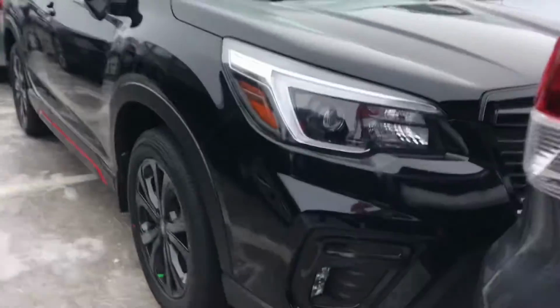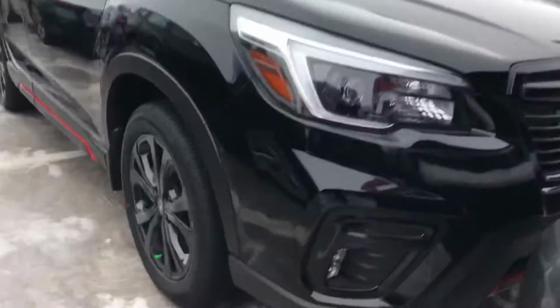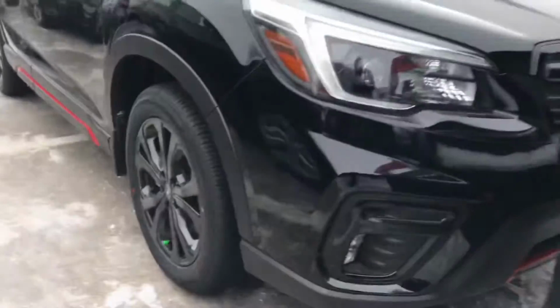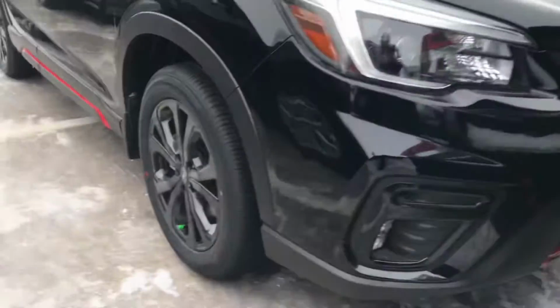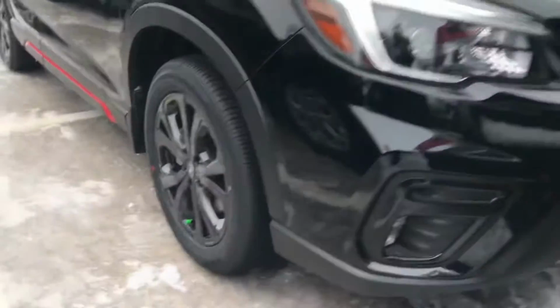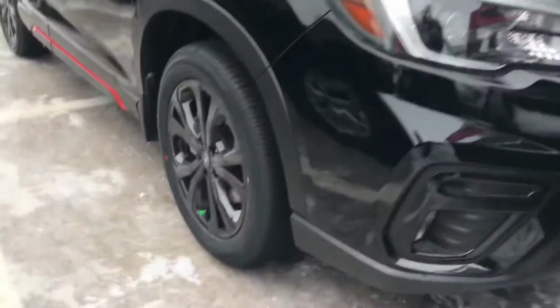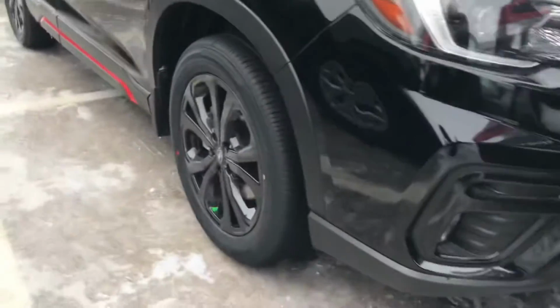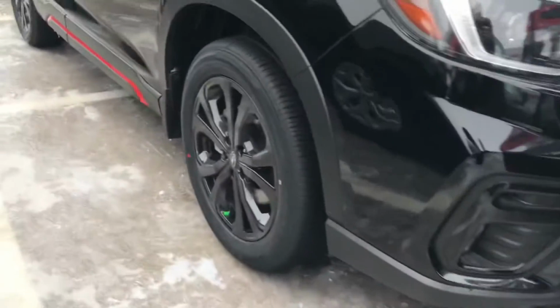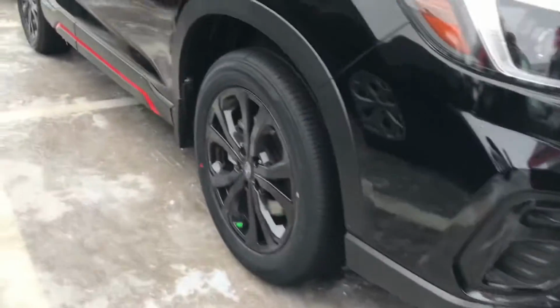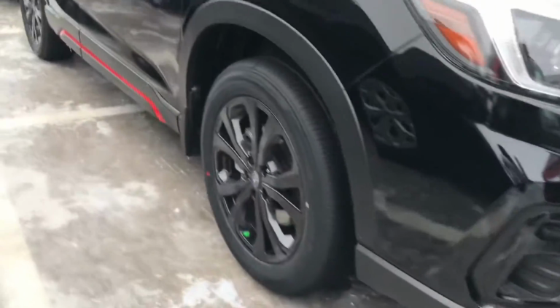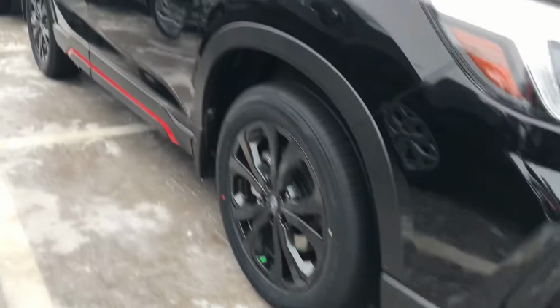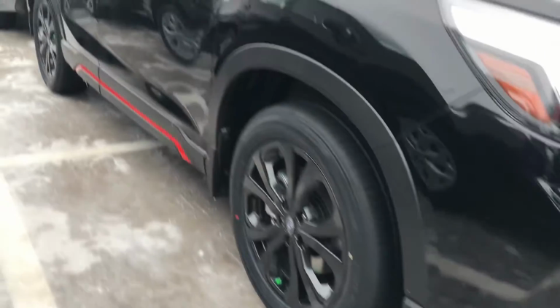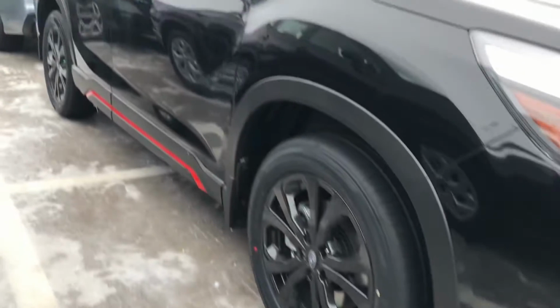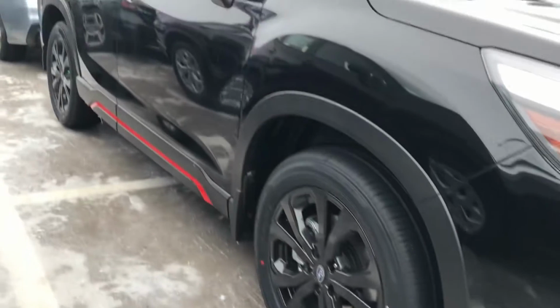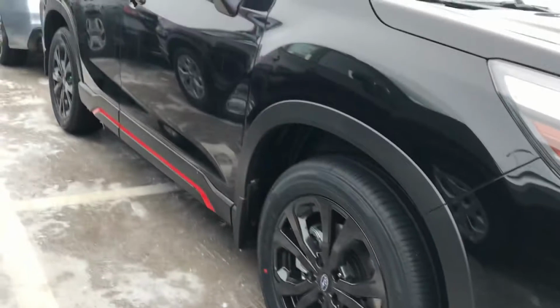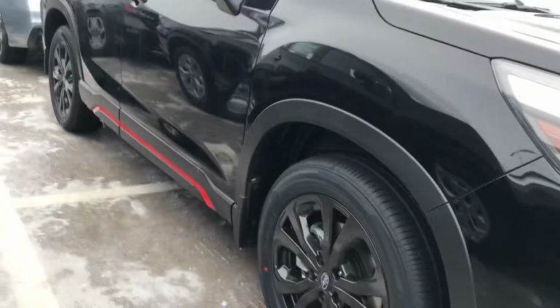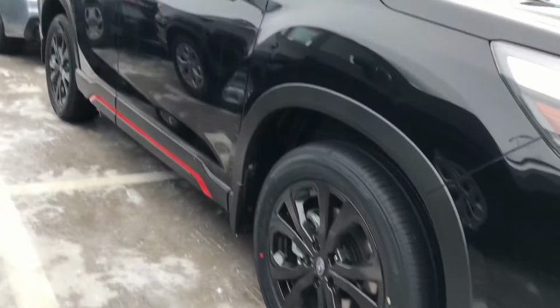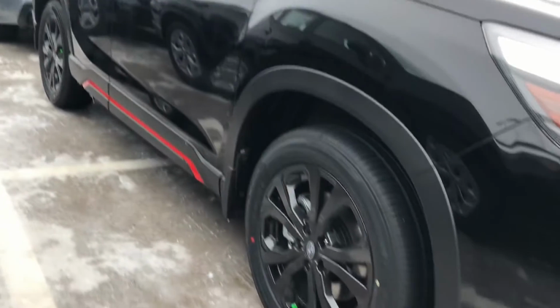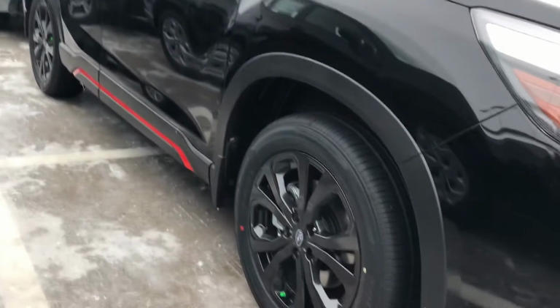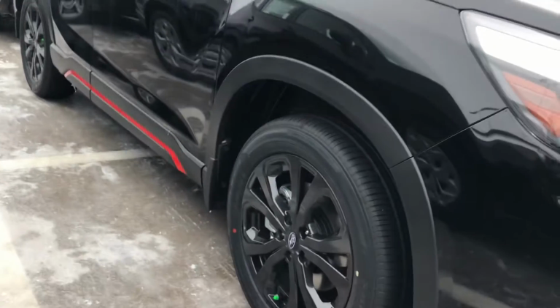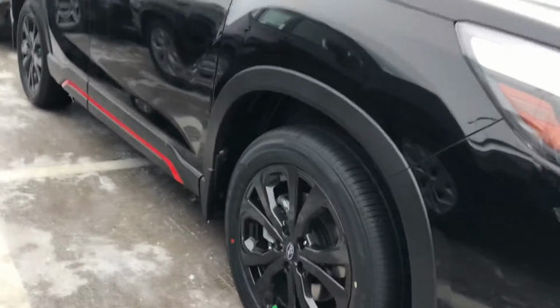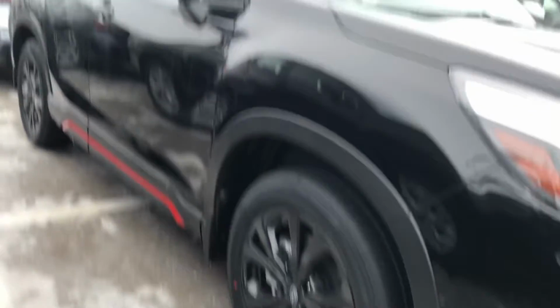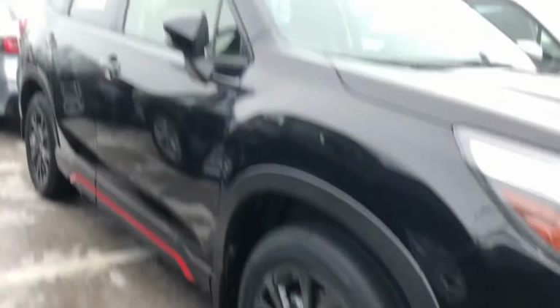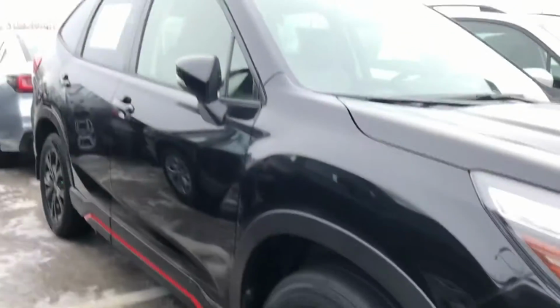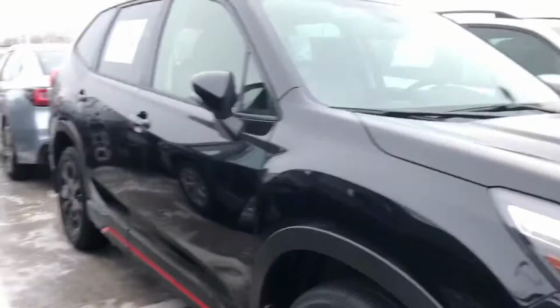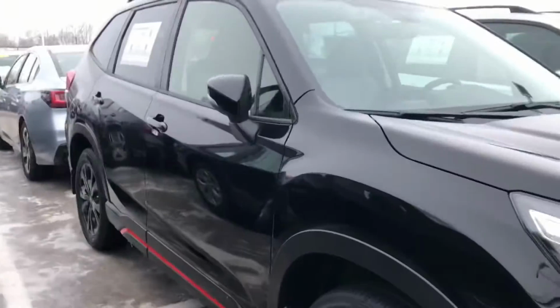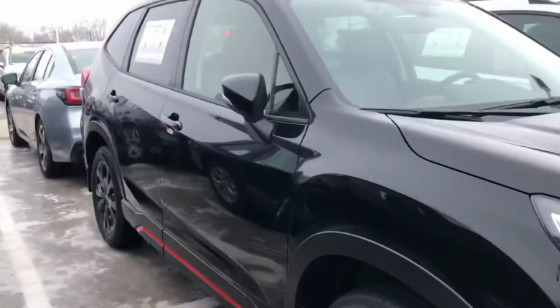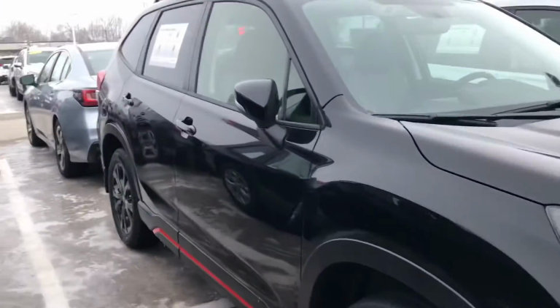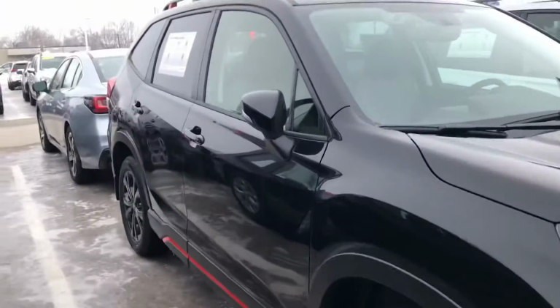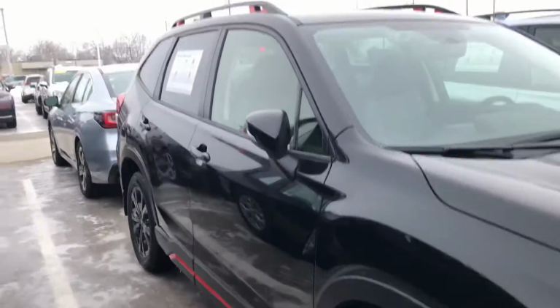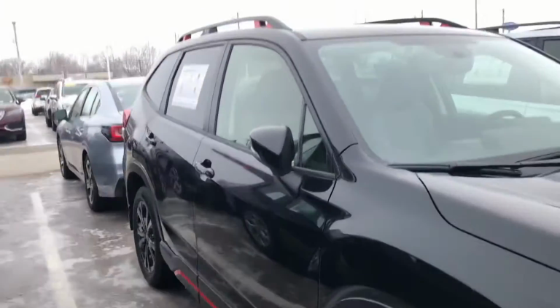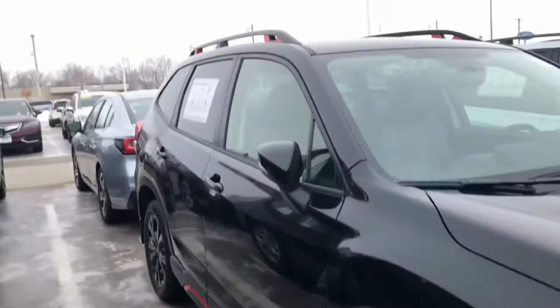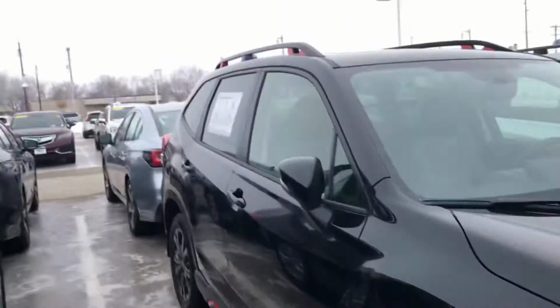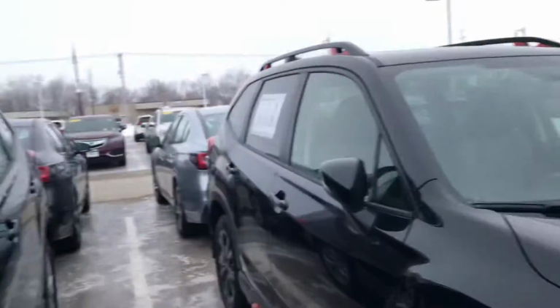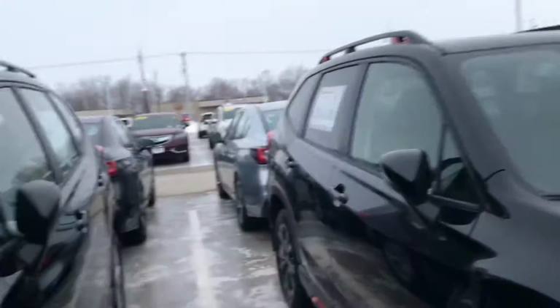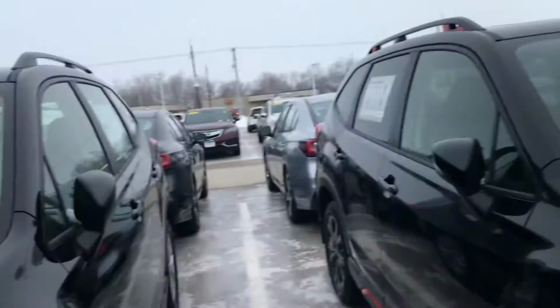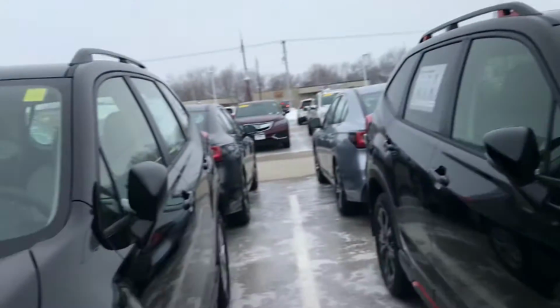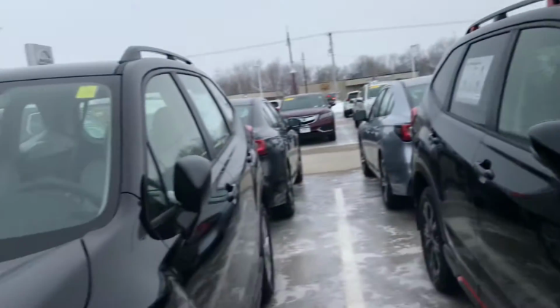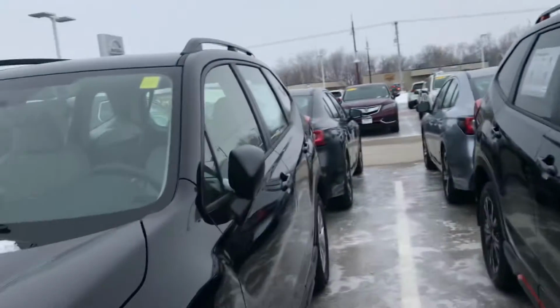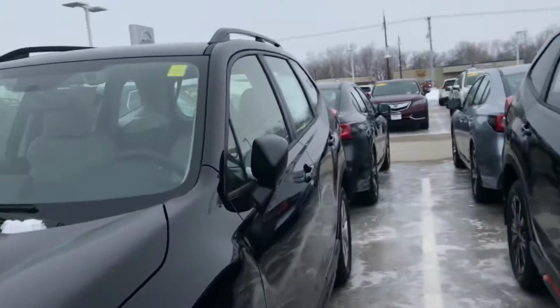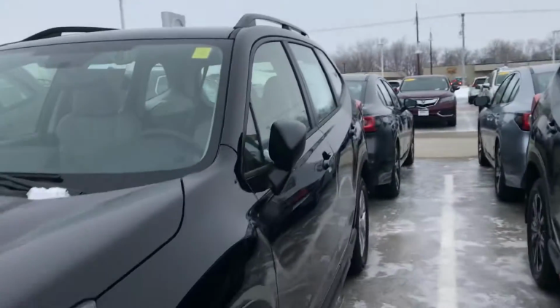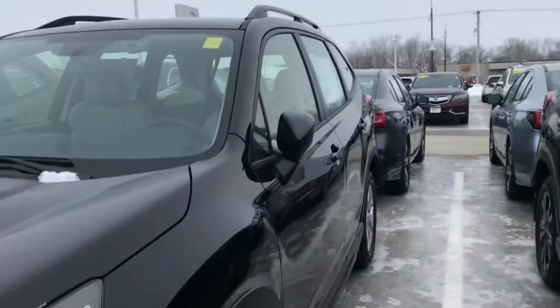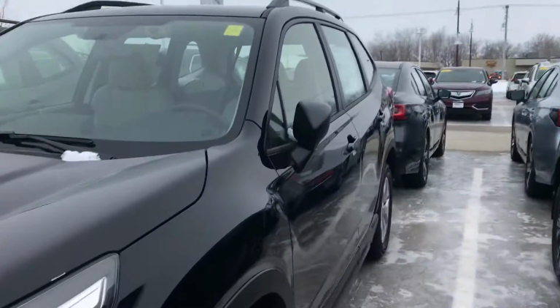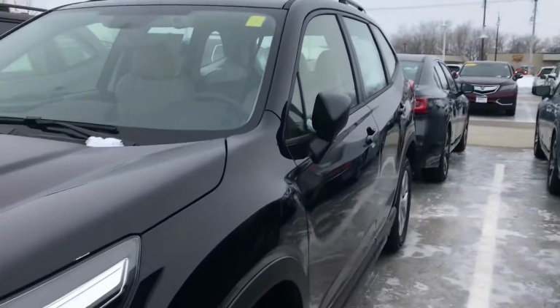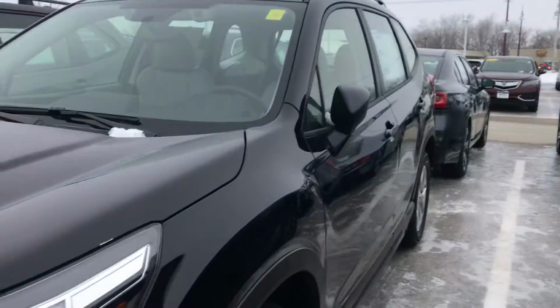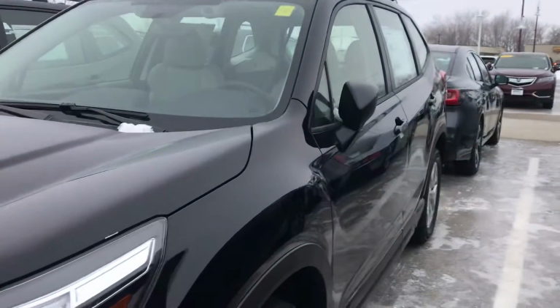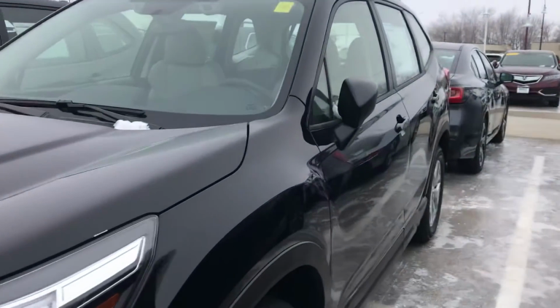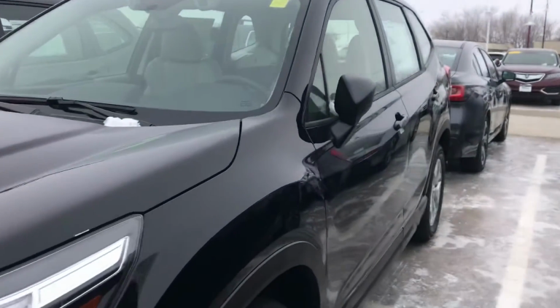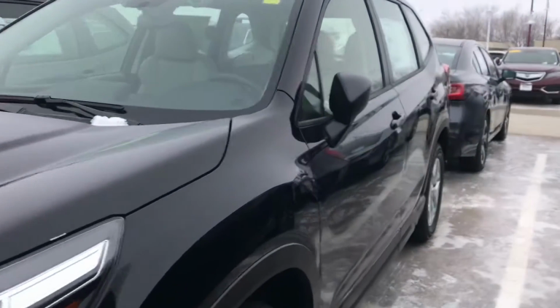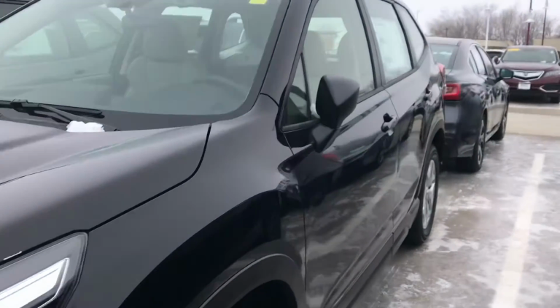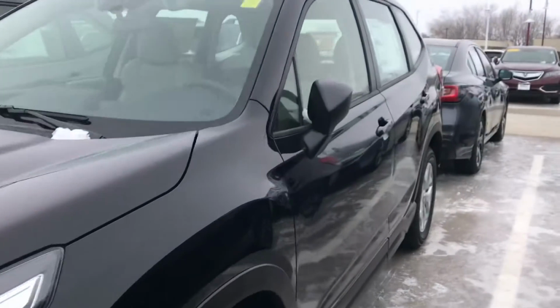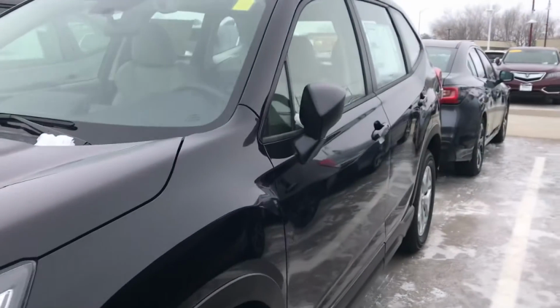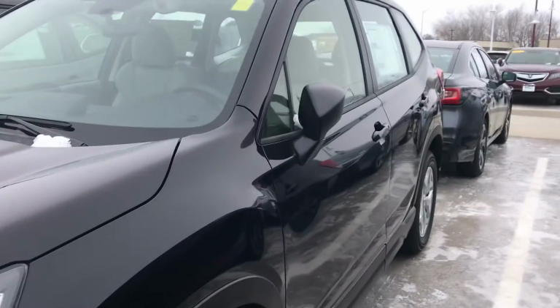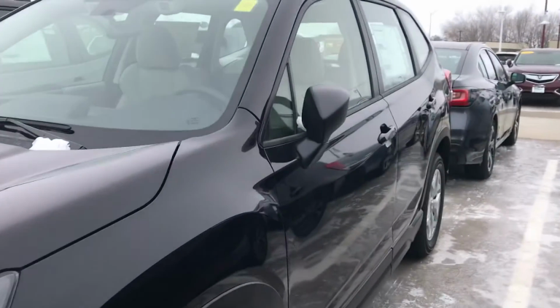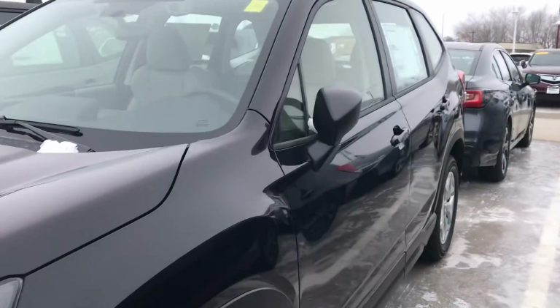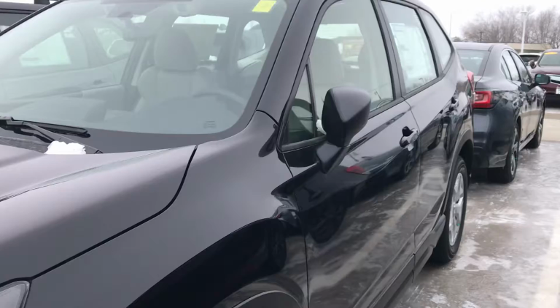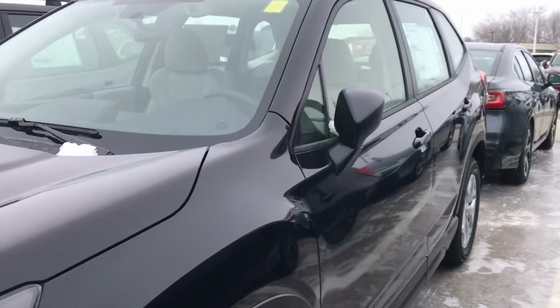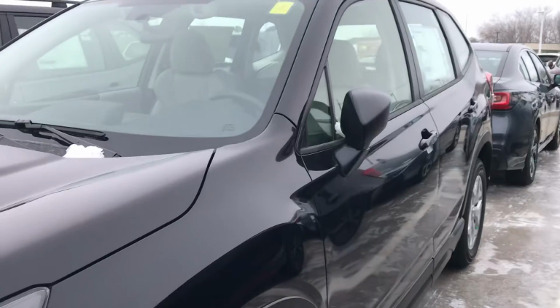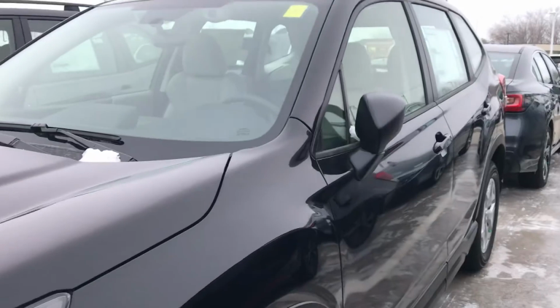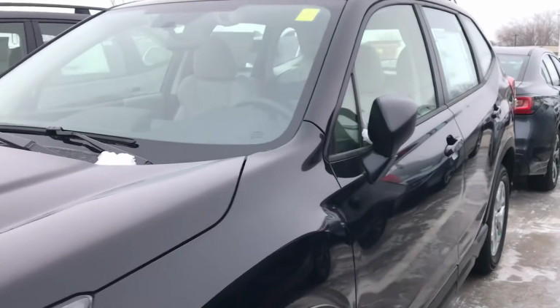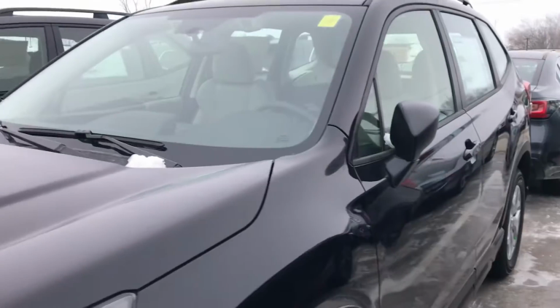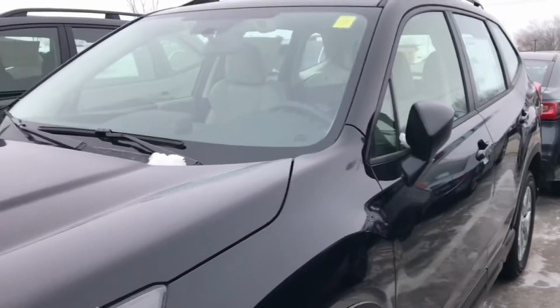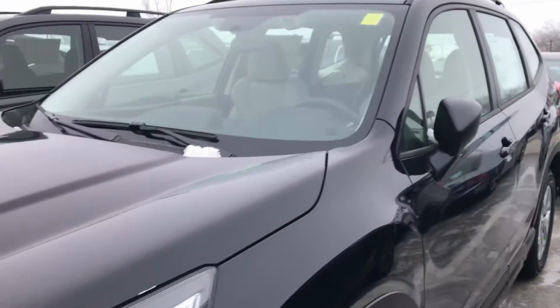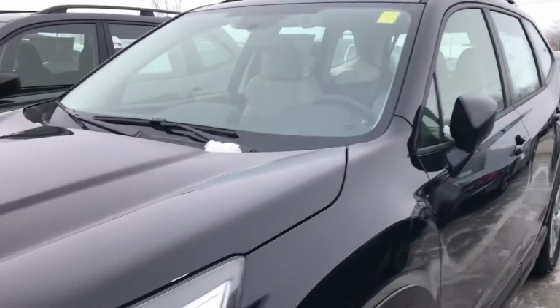This one here is a sport model. I love the blacked out wheels with that — it looks awesome. And then we do have even down to the base model like this one here.